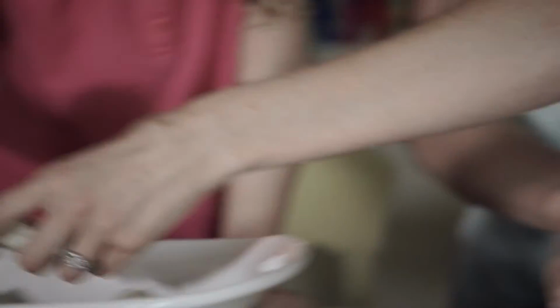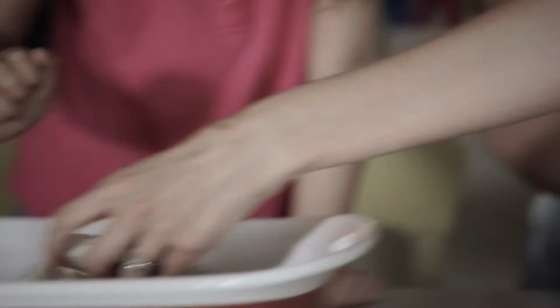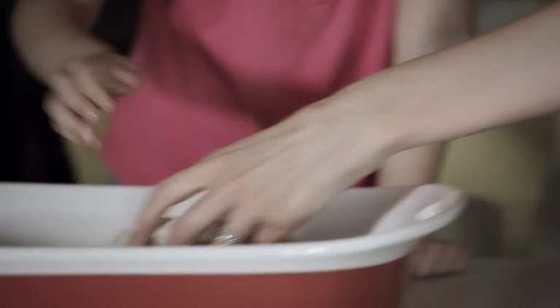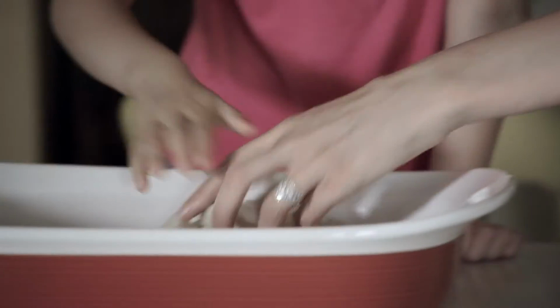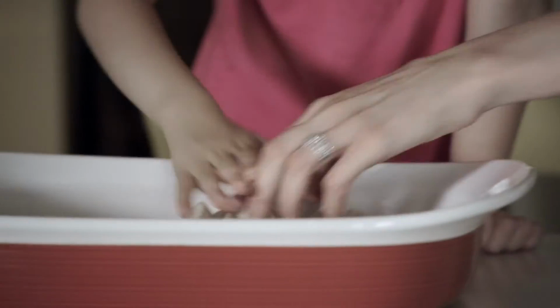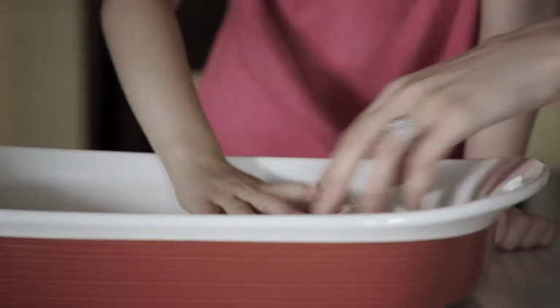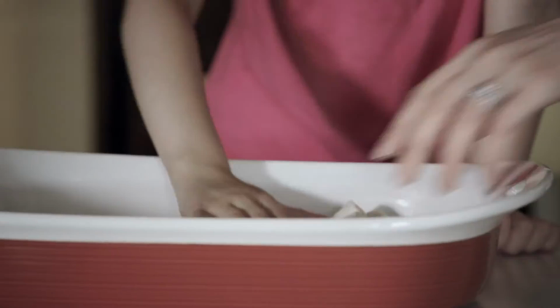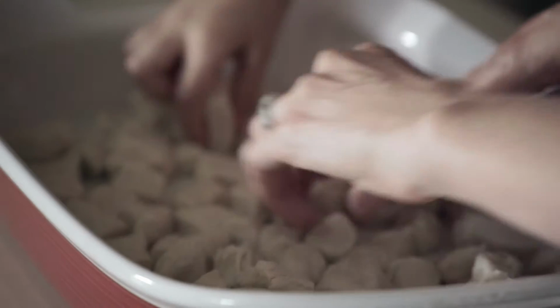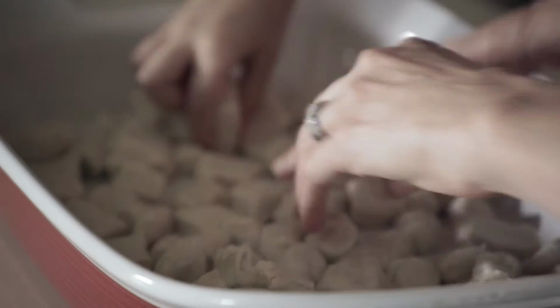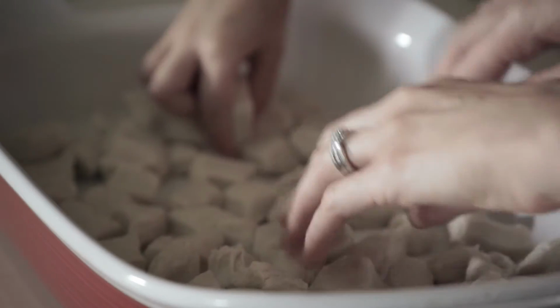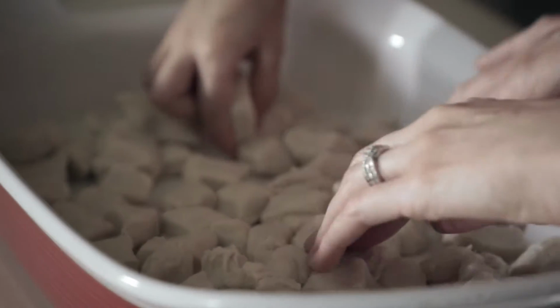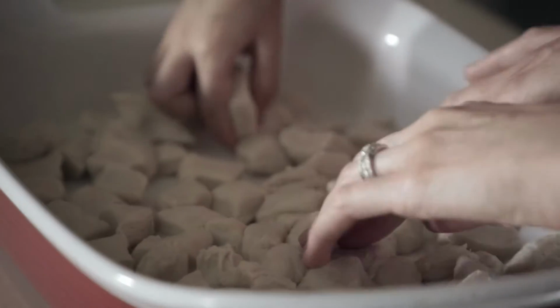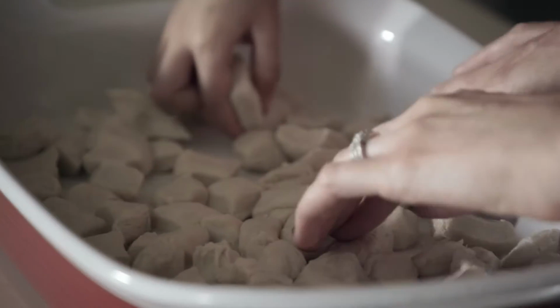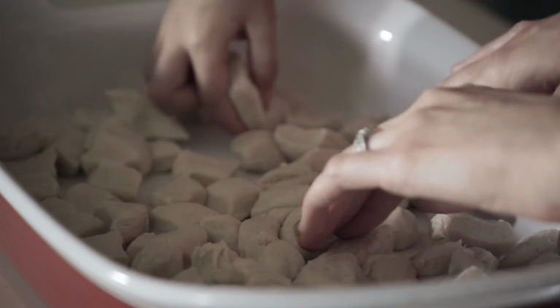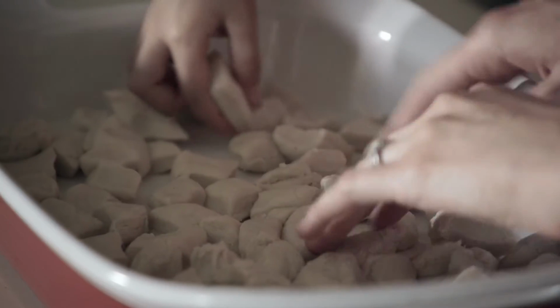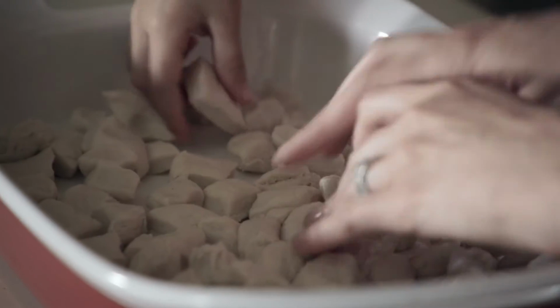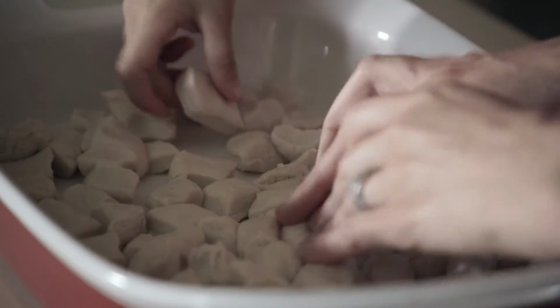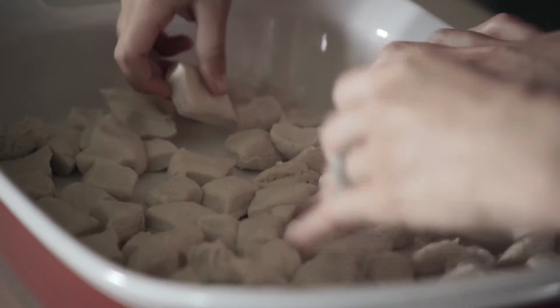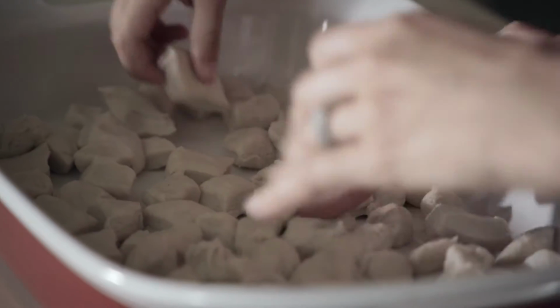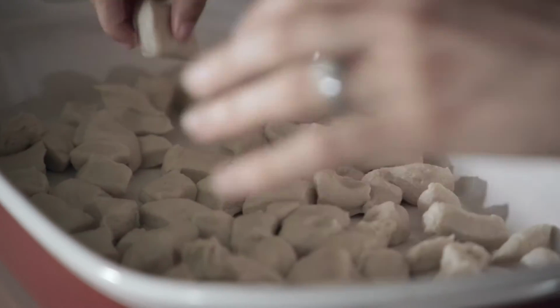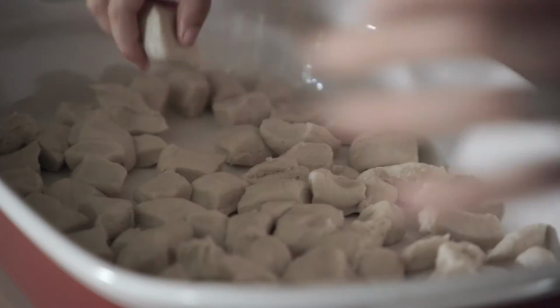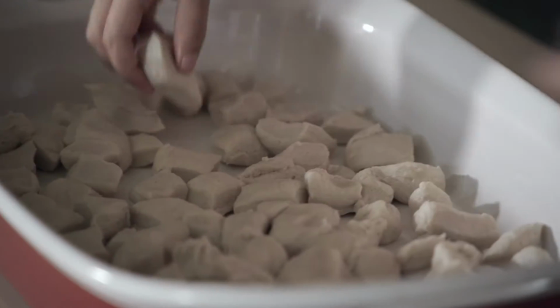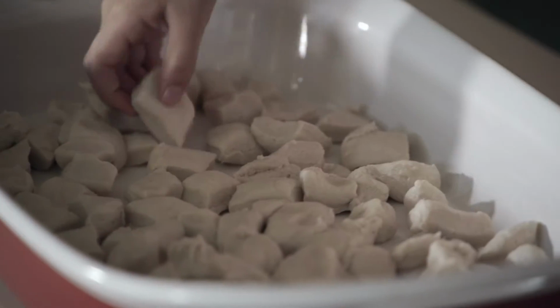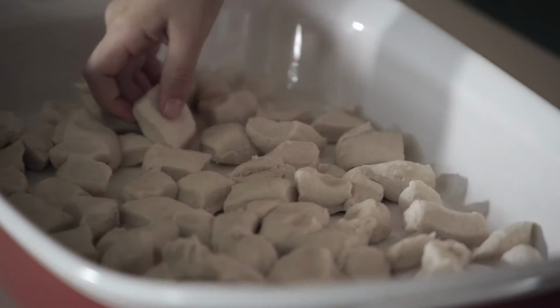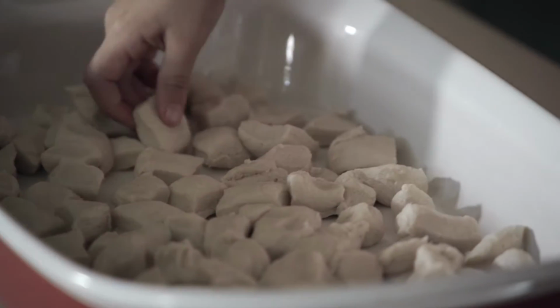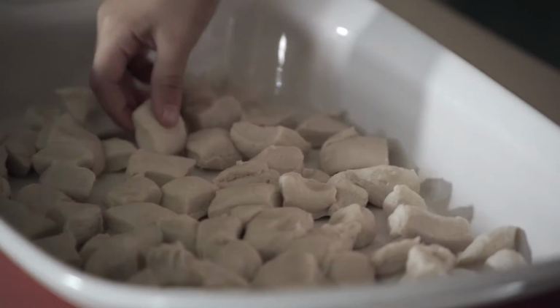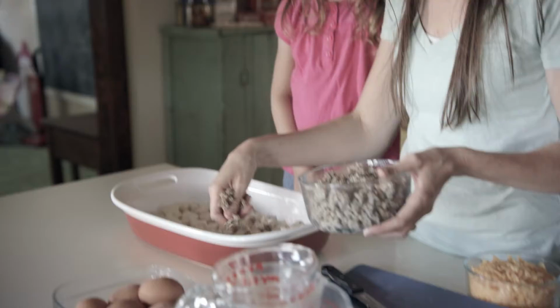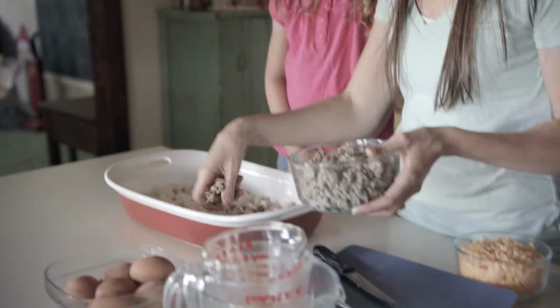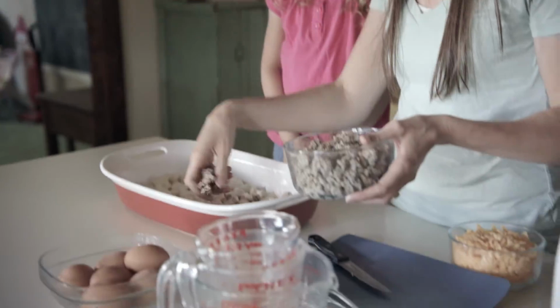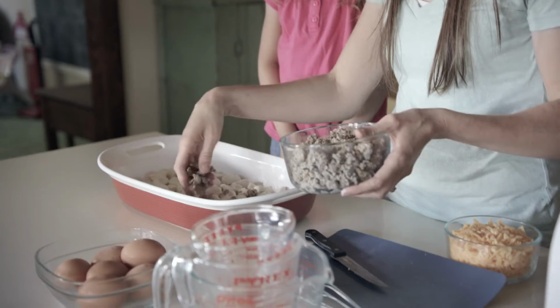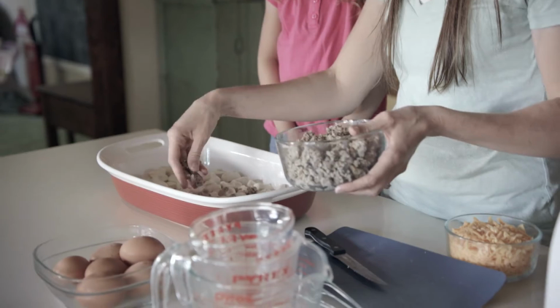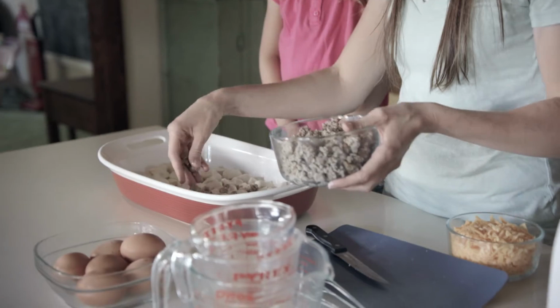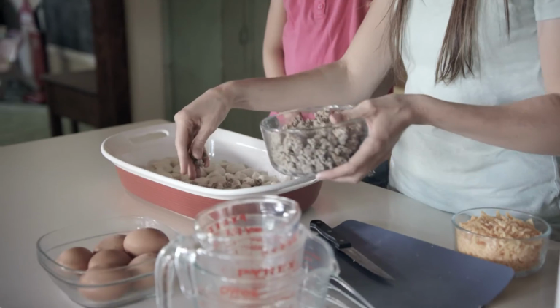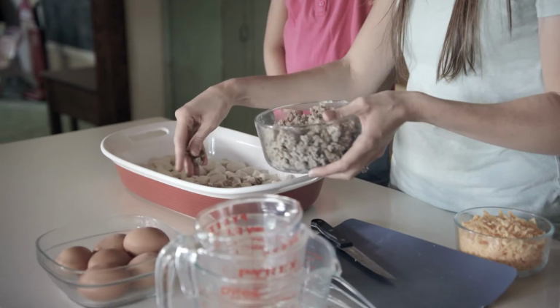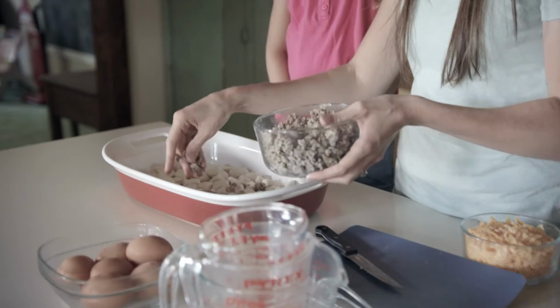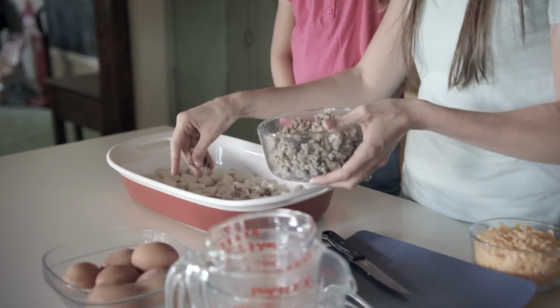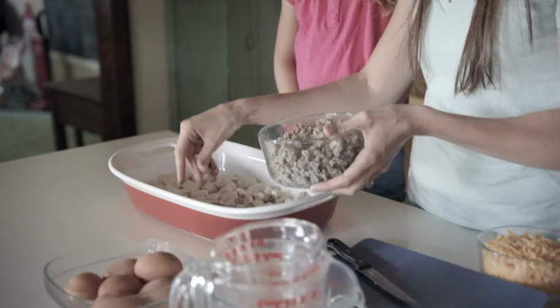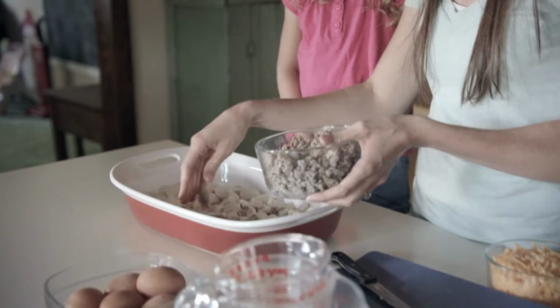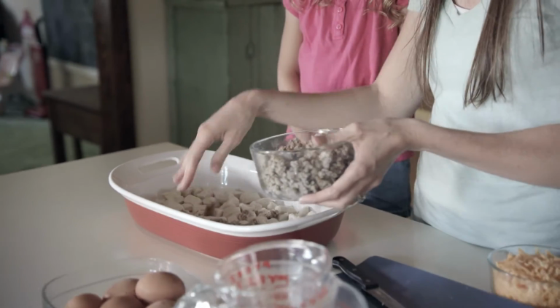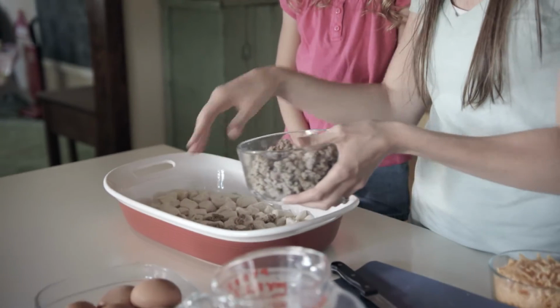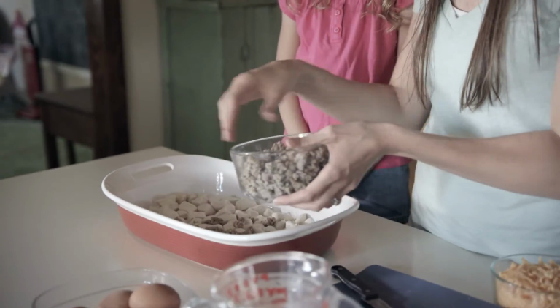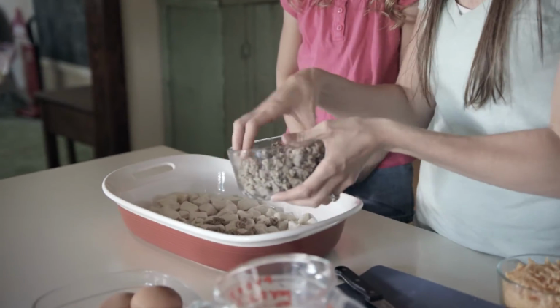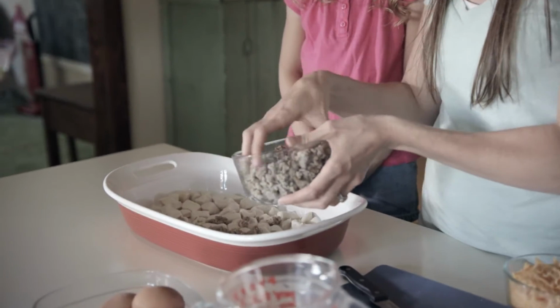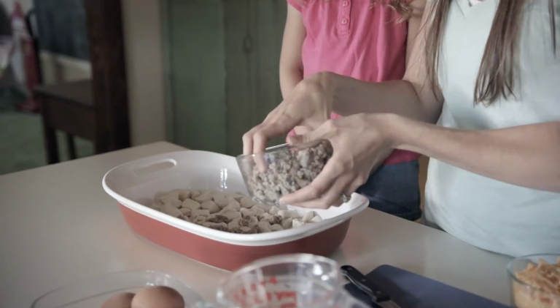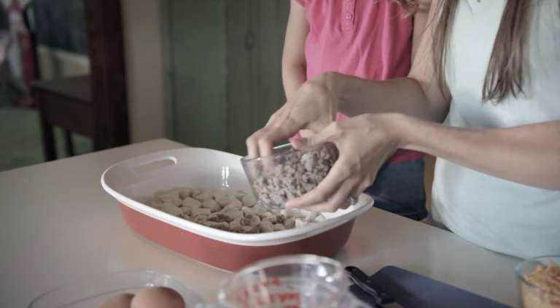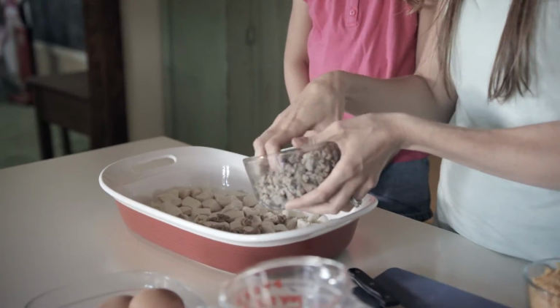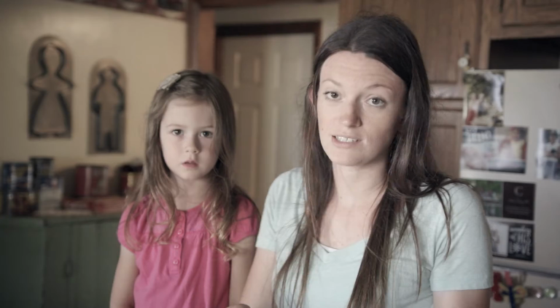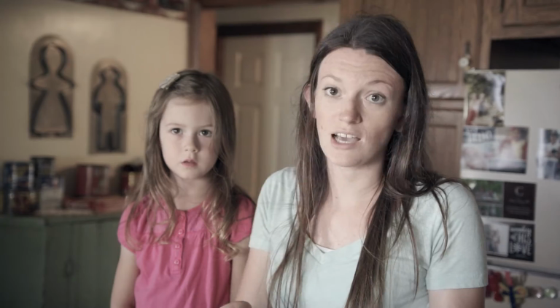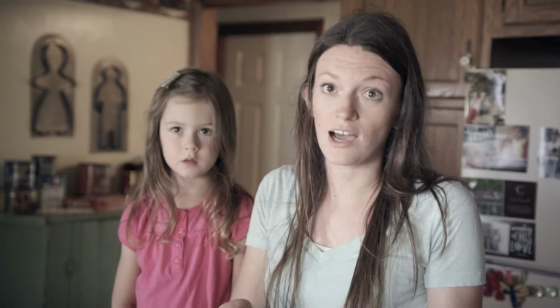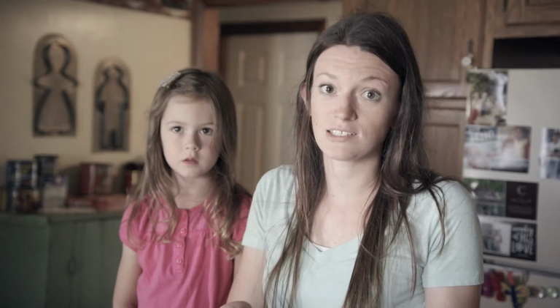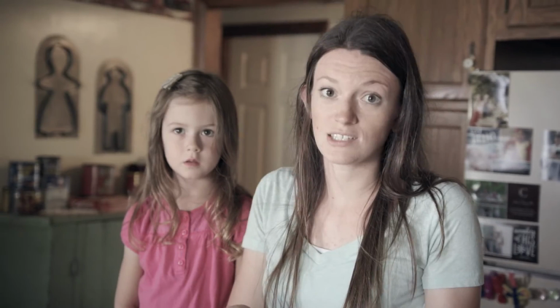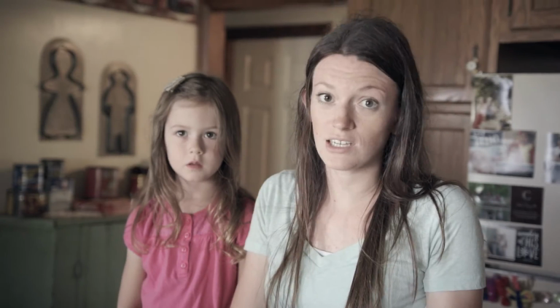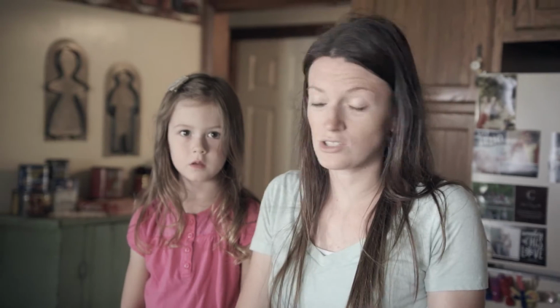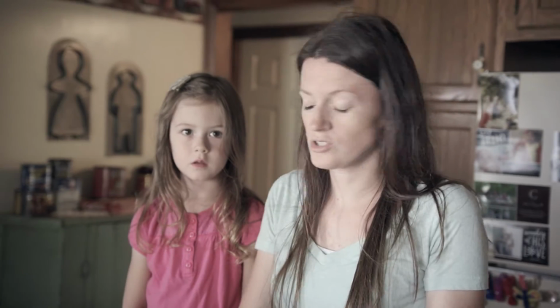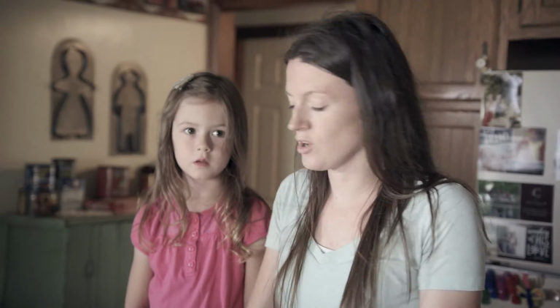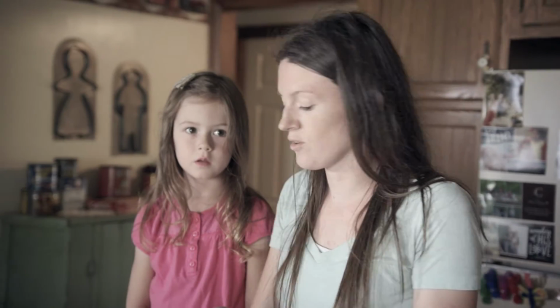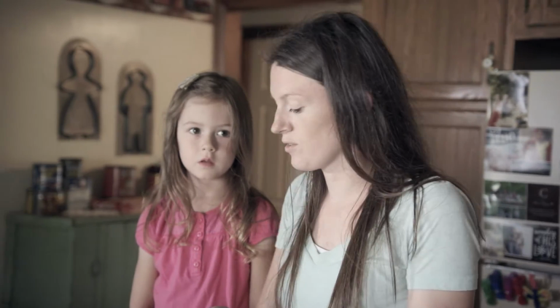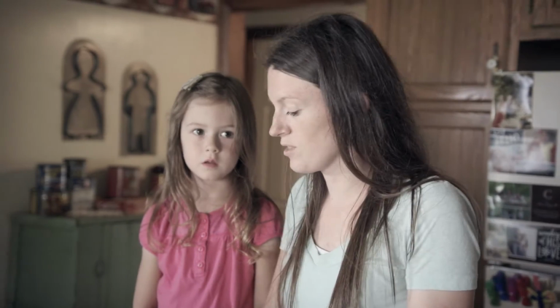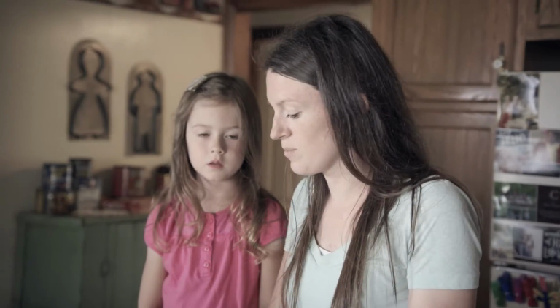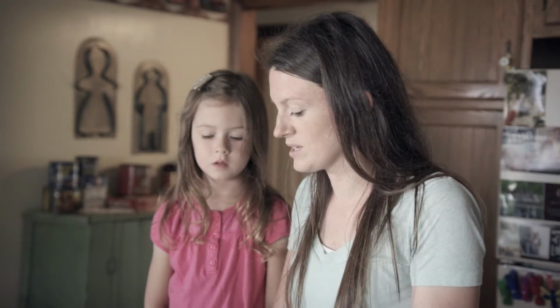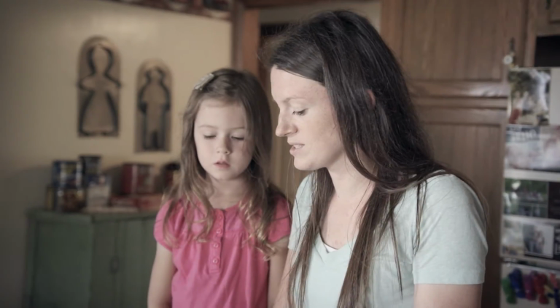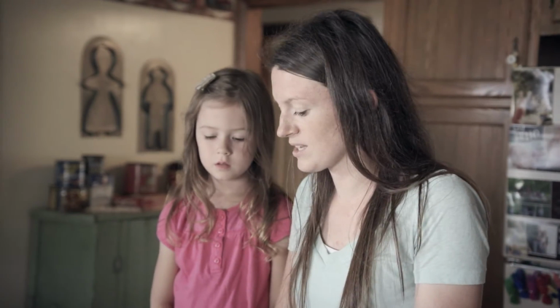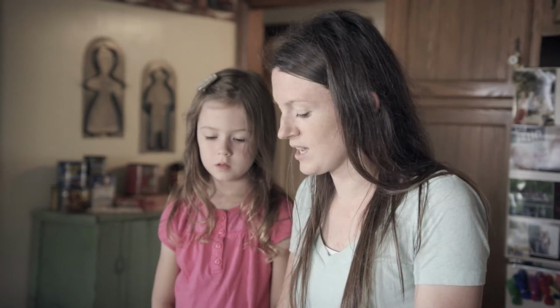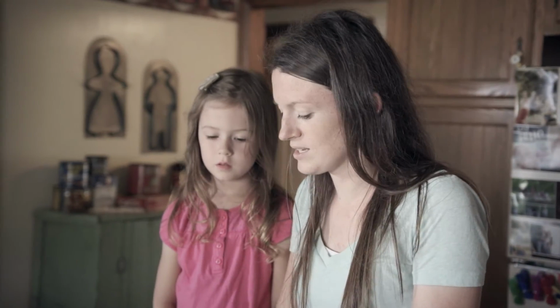First we start with canned biscuits. The next thing we do is spread the sausage over the biscuits.